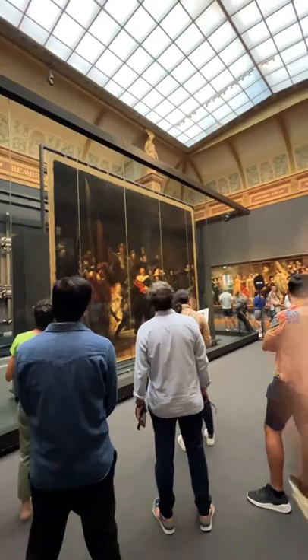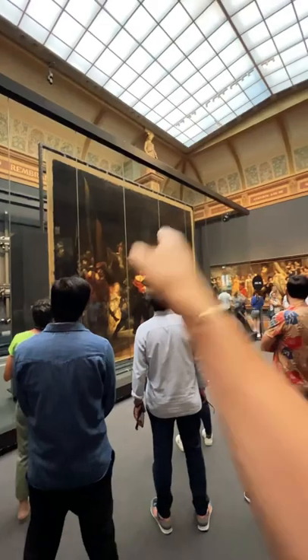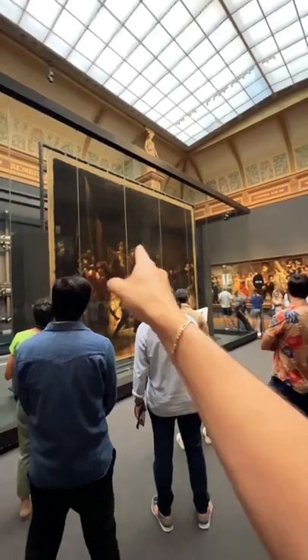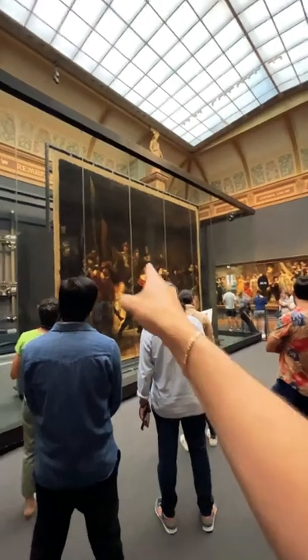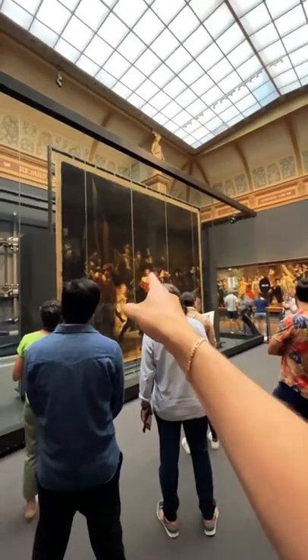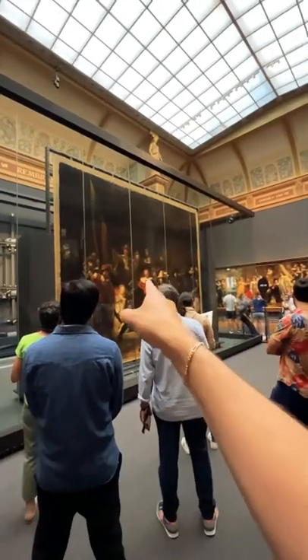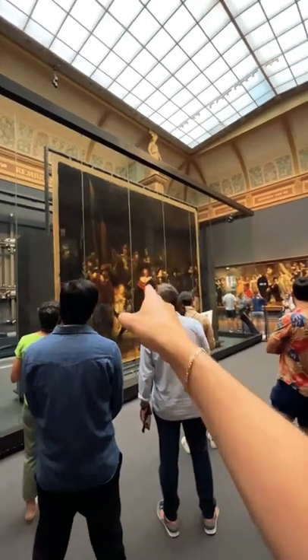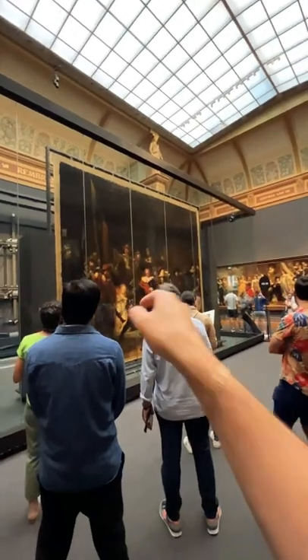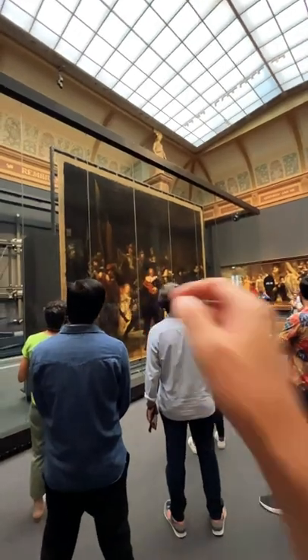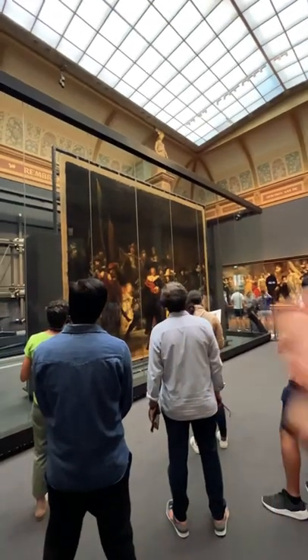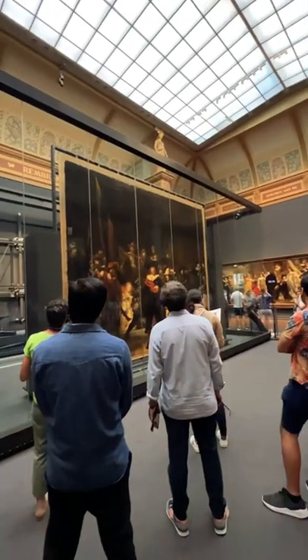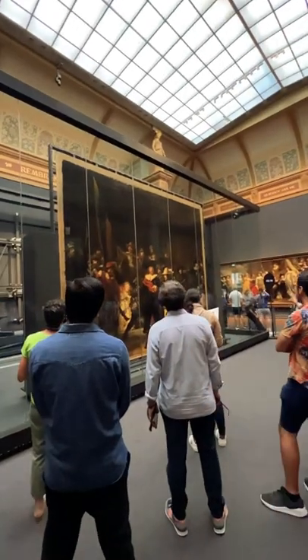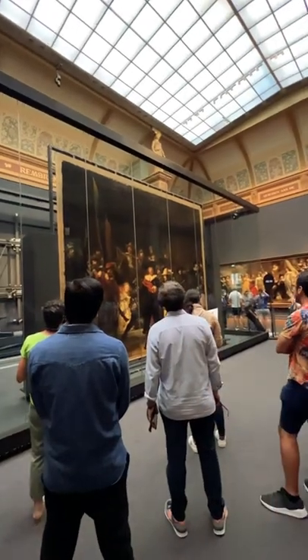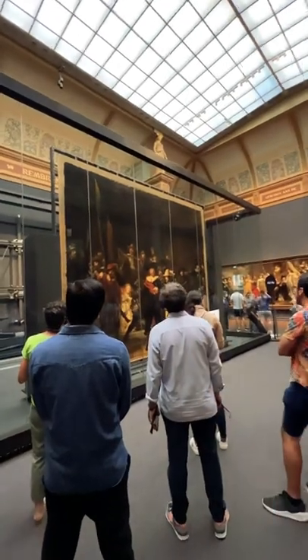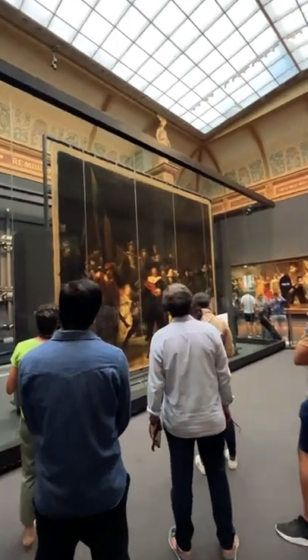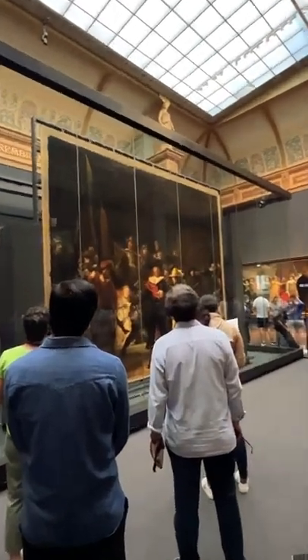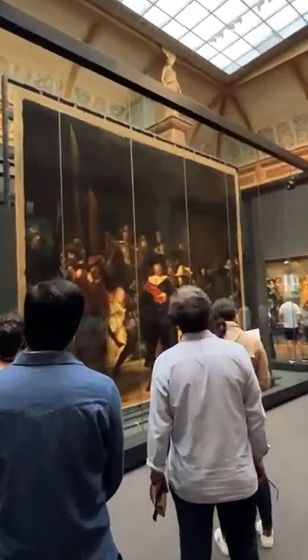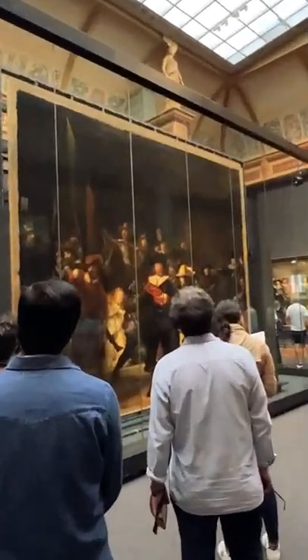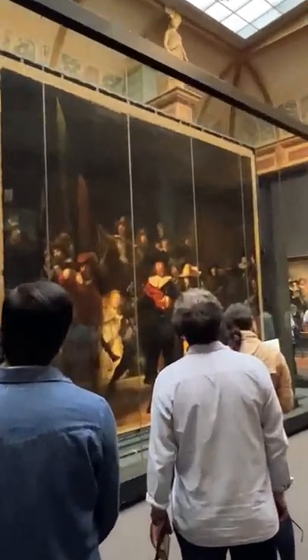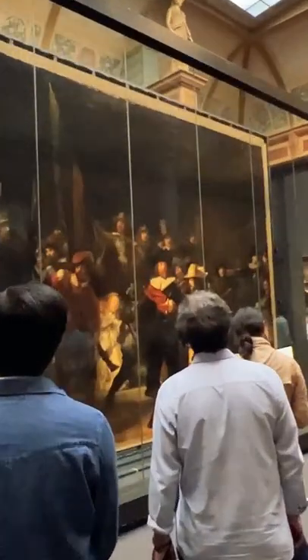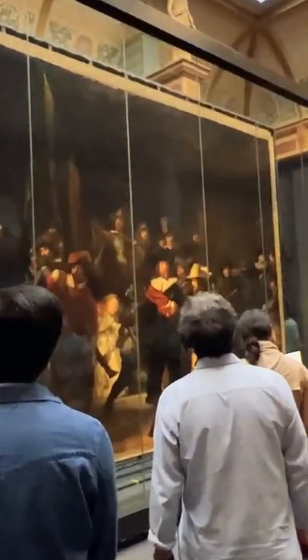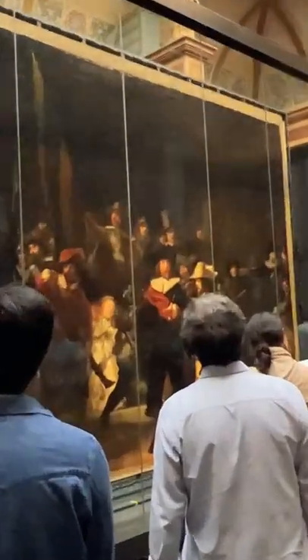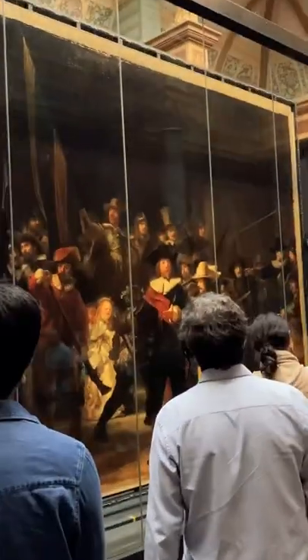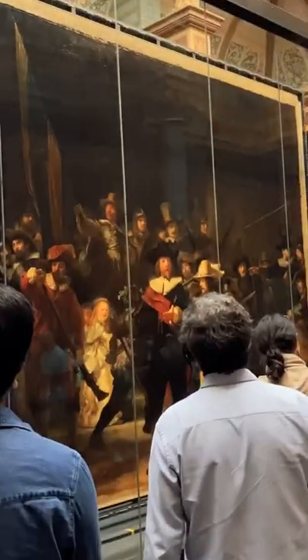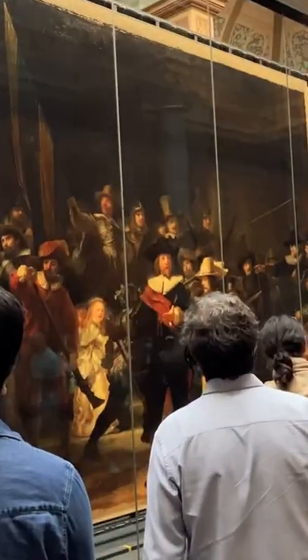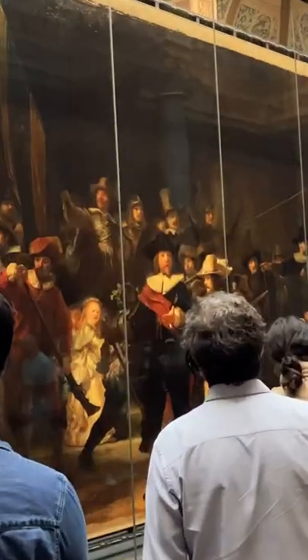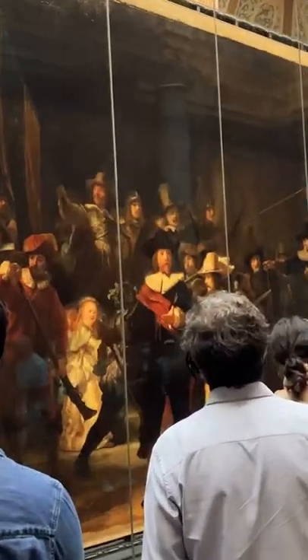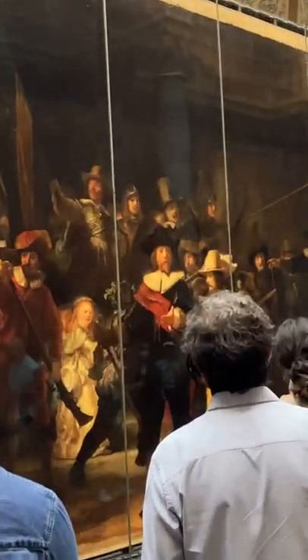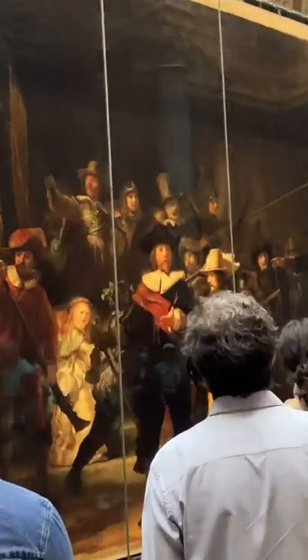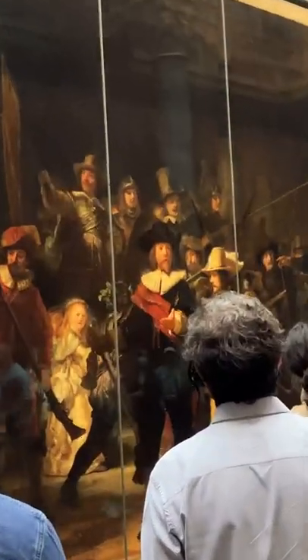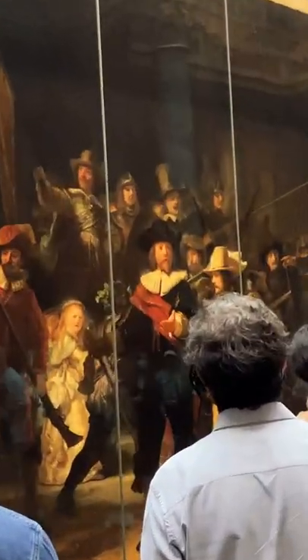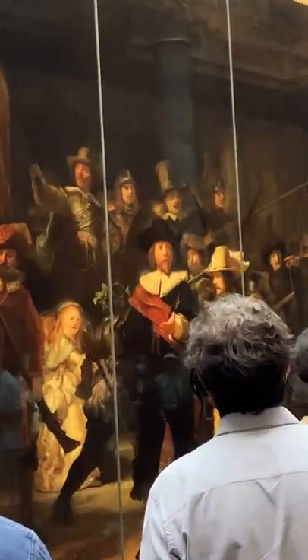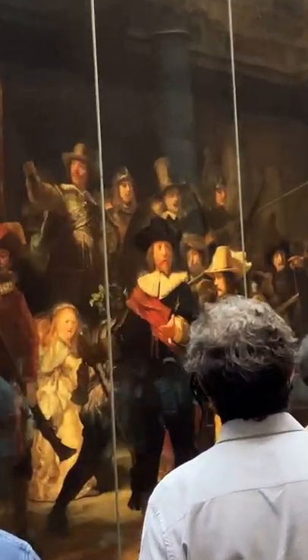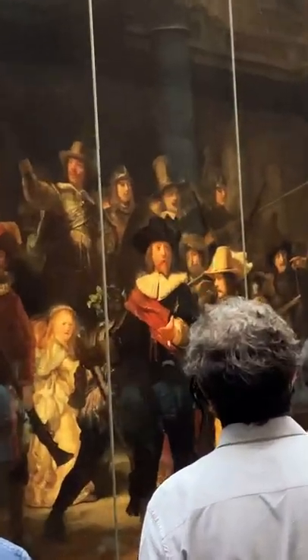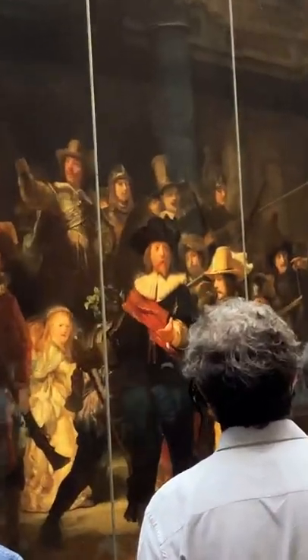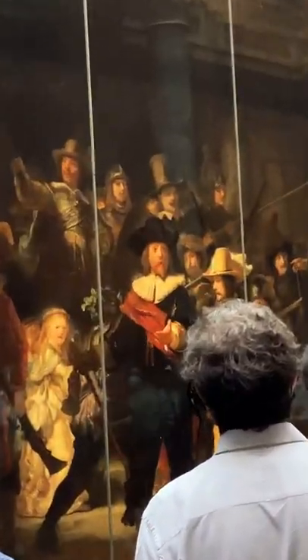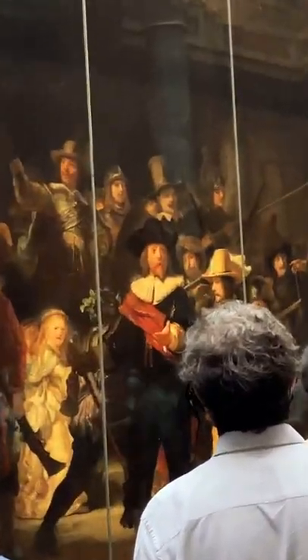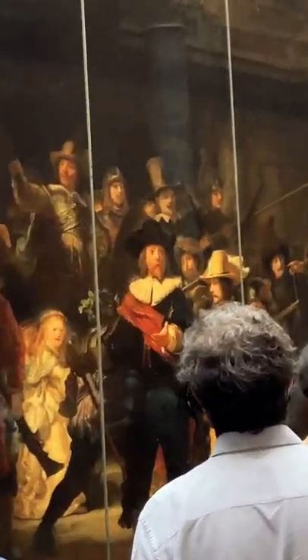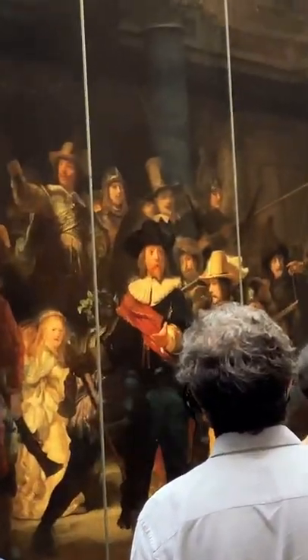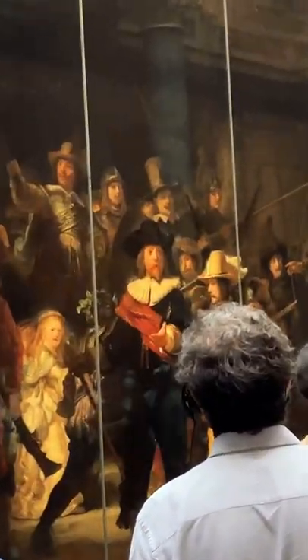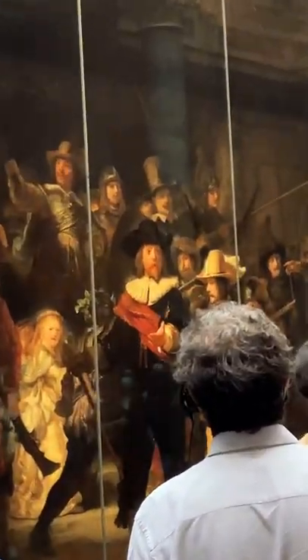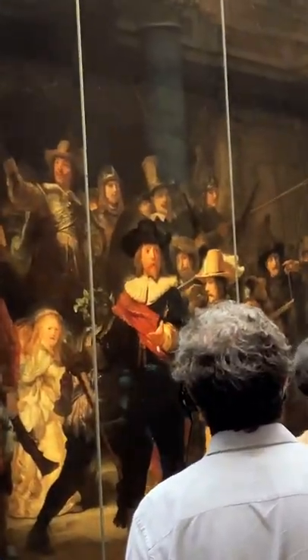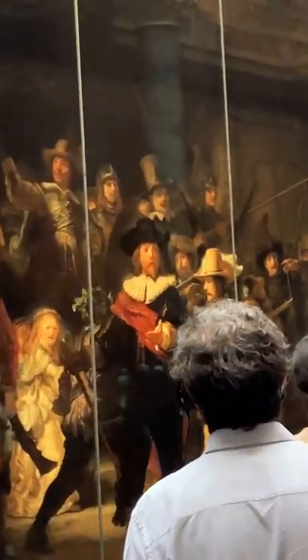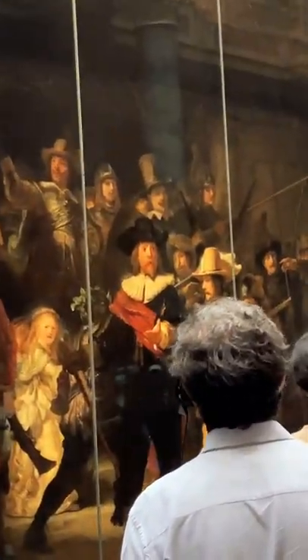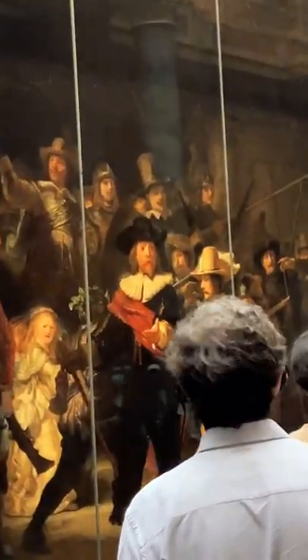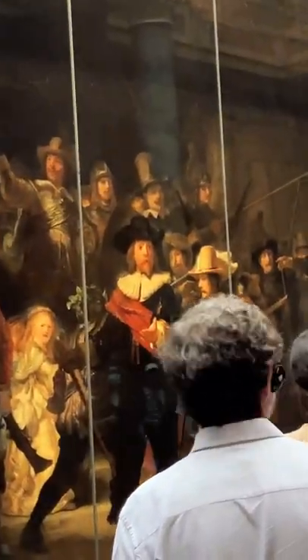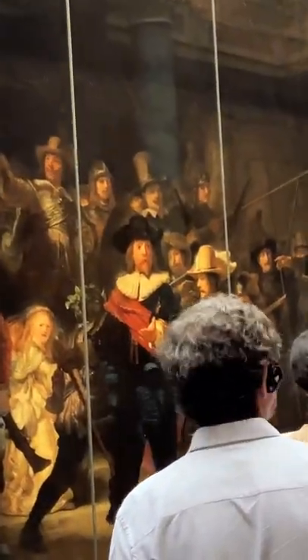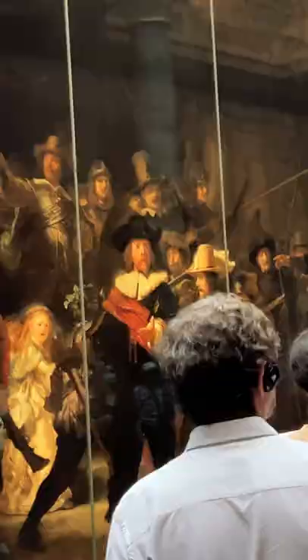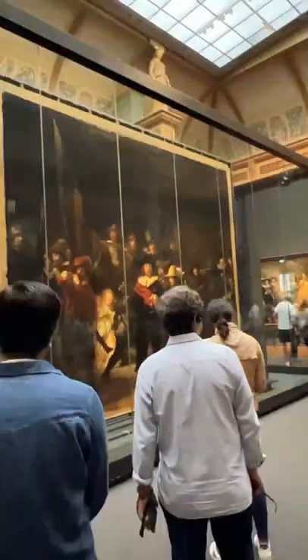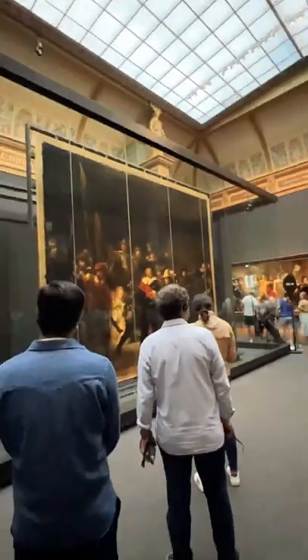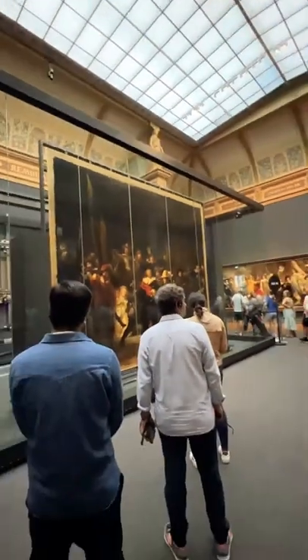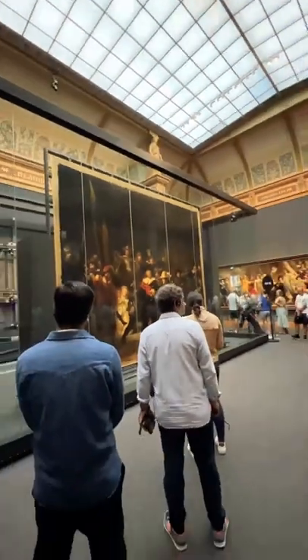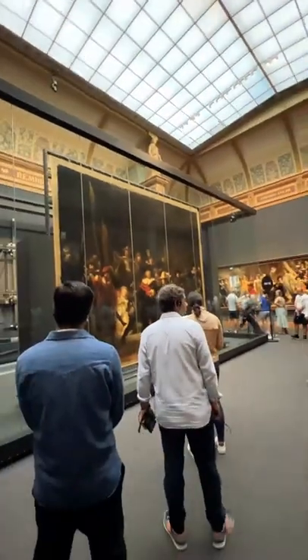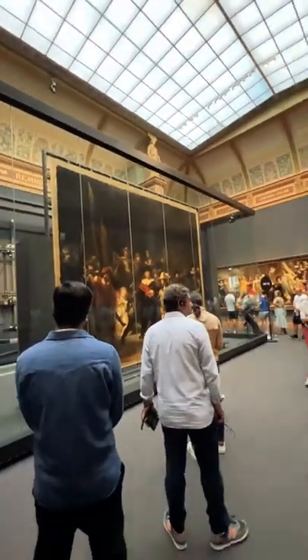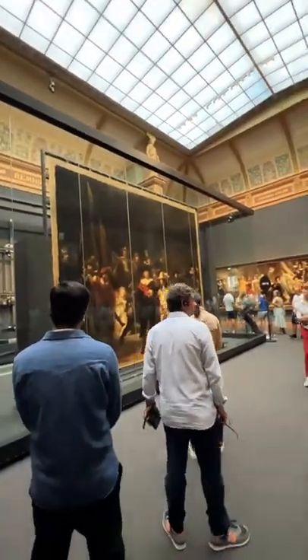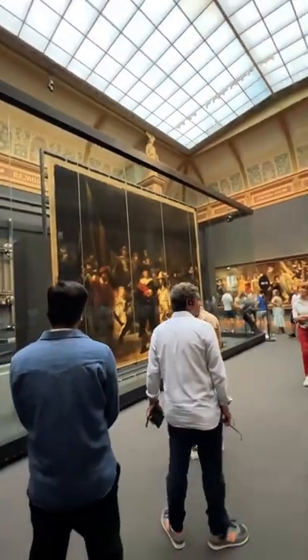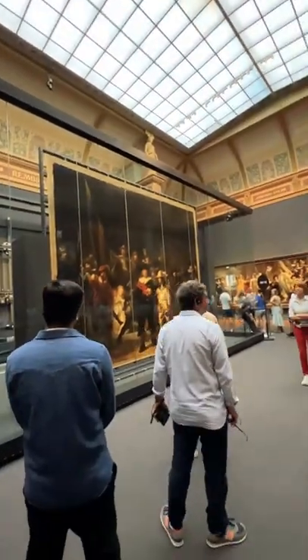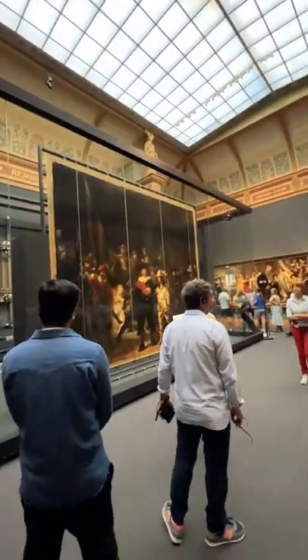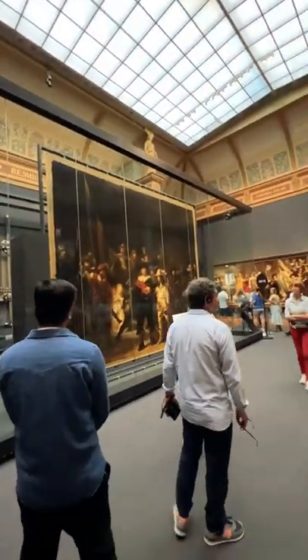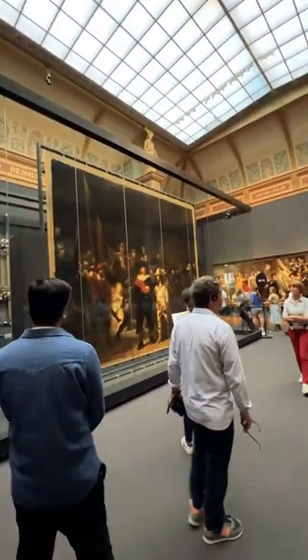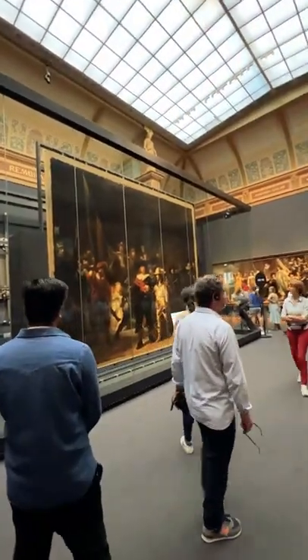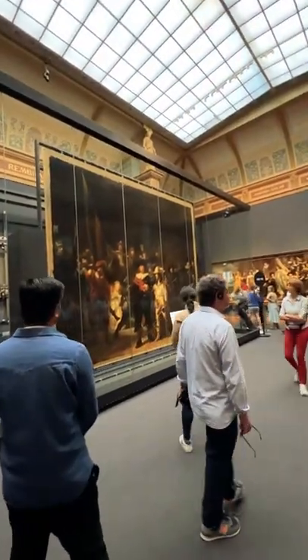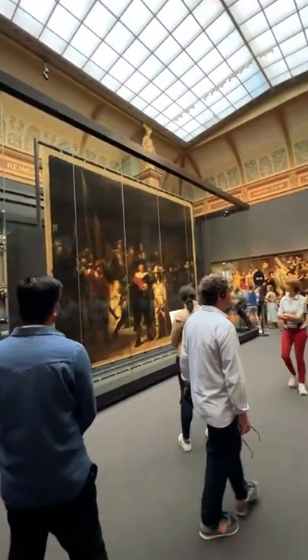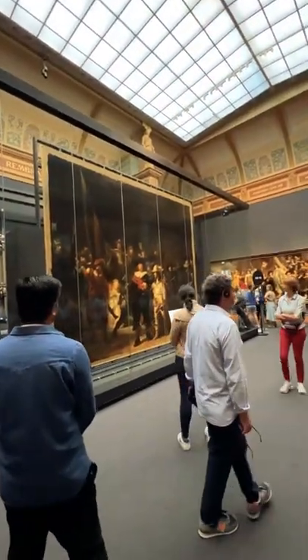This is one of the most important Dutch paintings in the entire world, The Night Watch by Rembrandt. But you know what they say, don't fix it if it ain't Baroque.